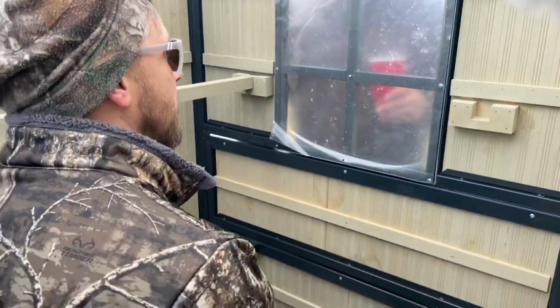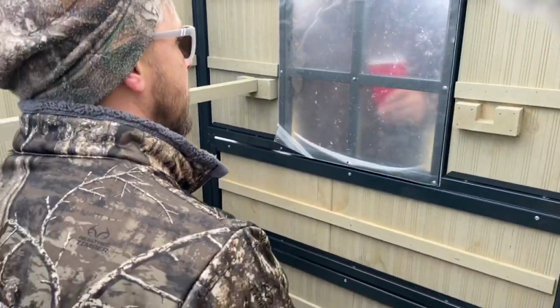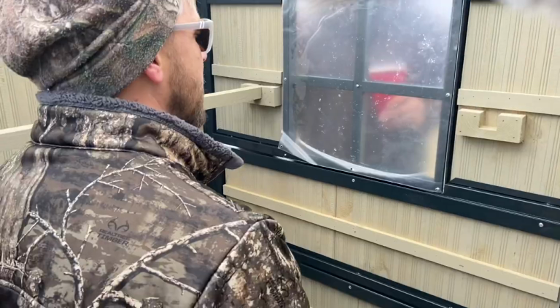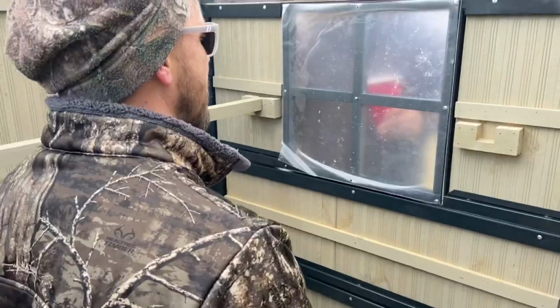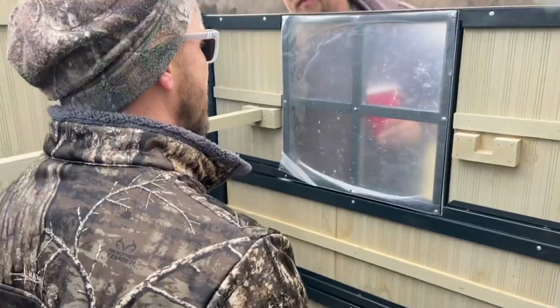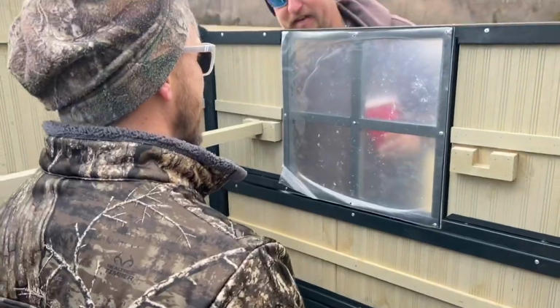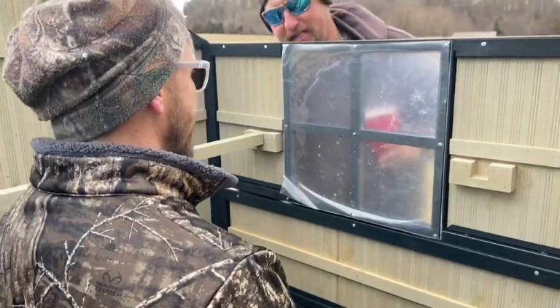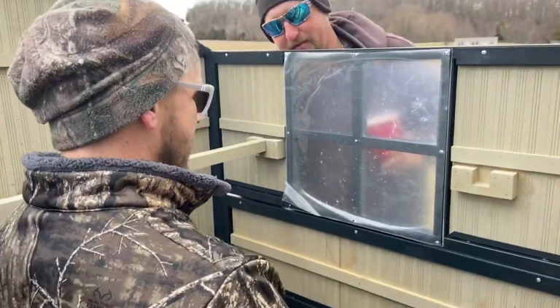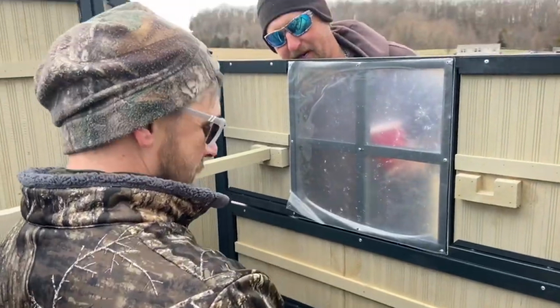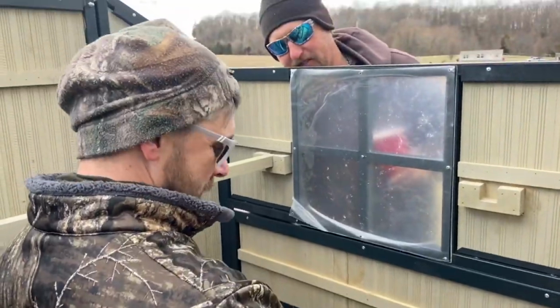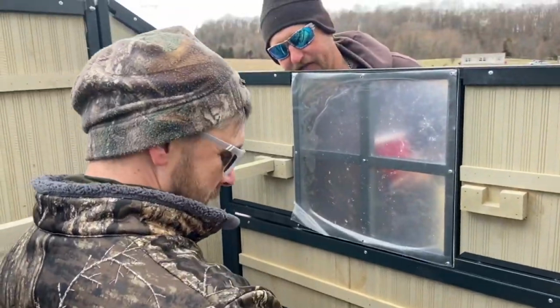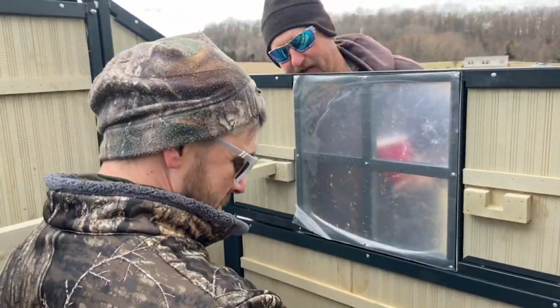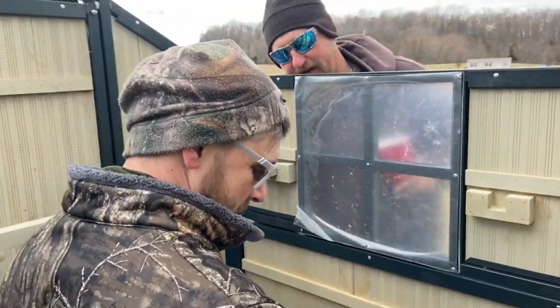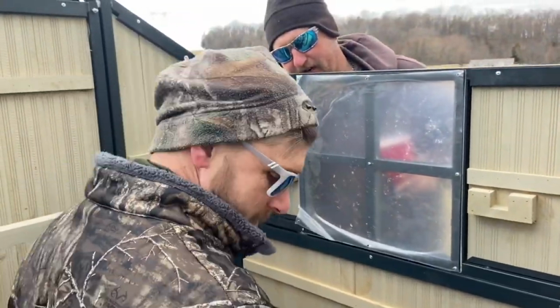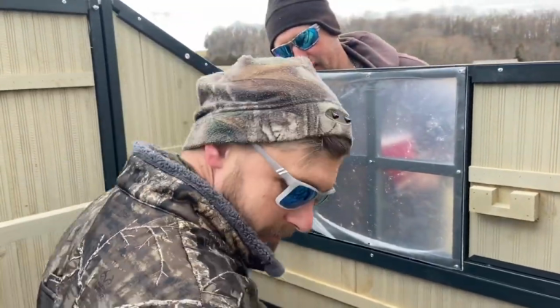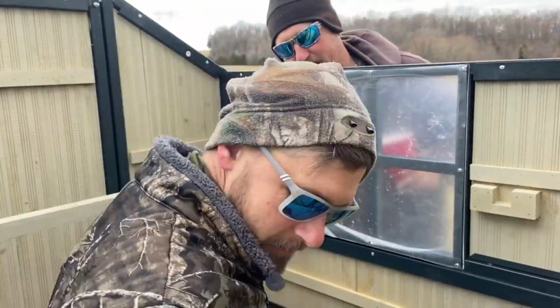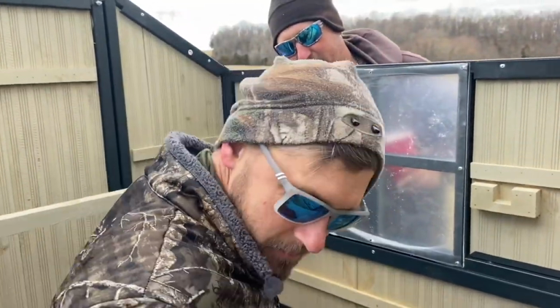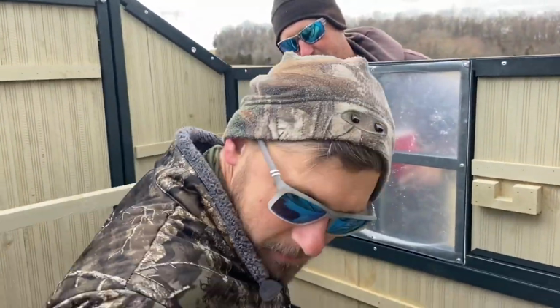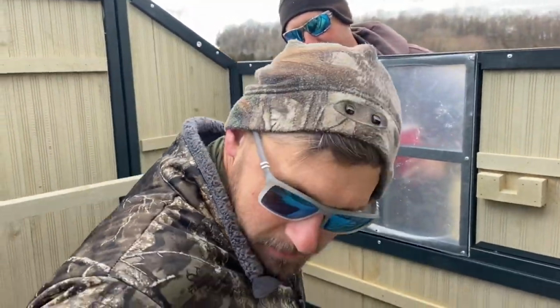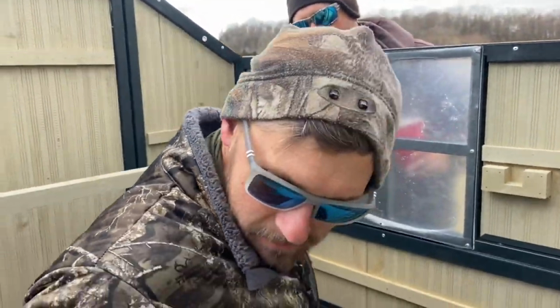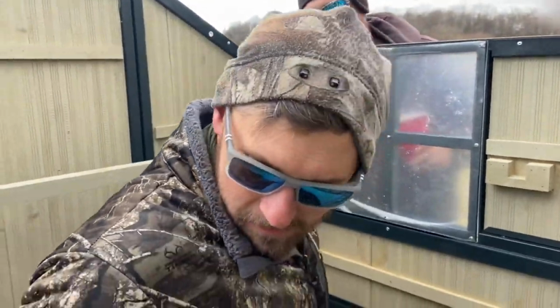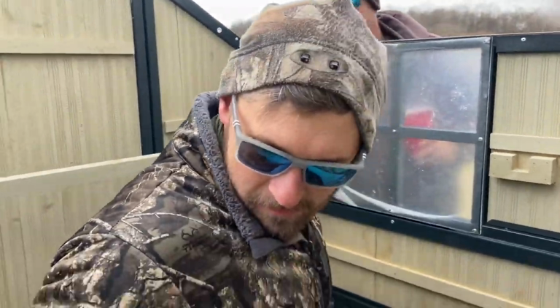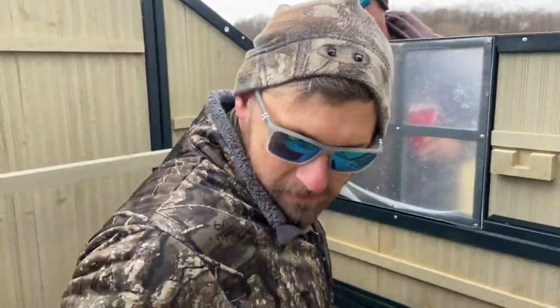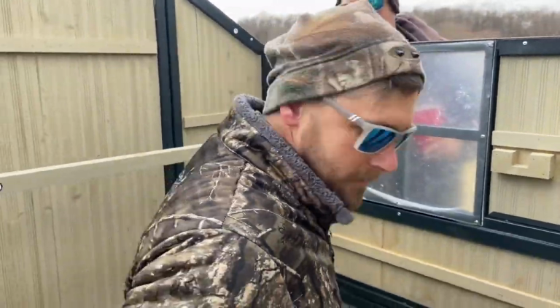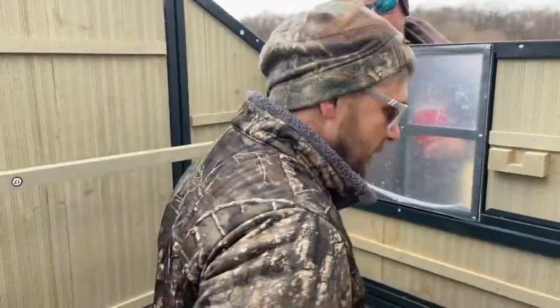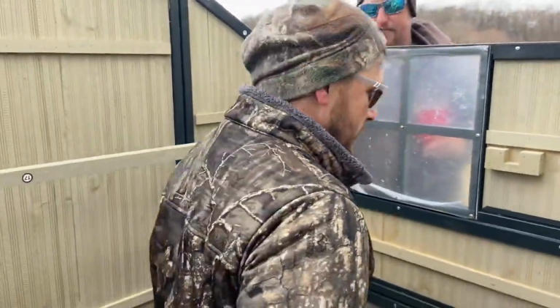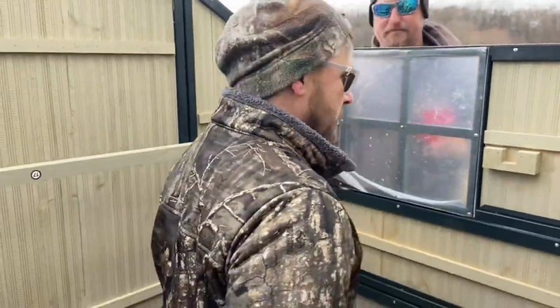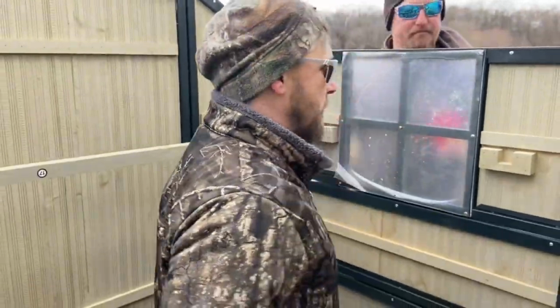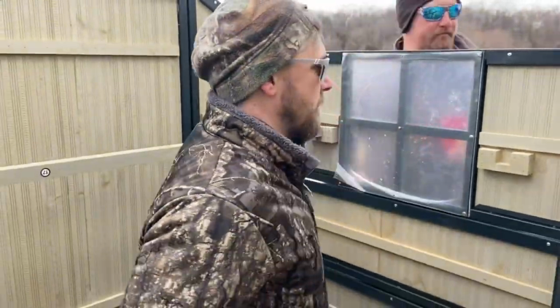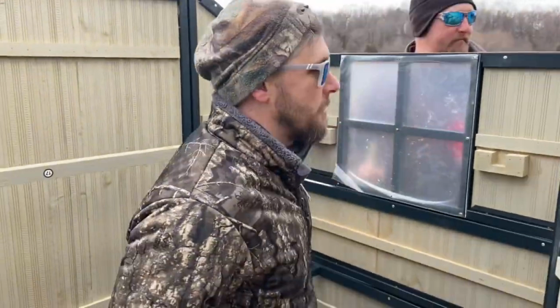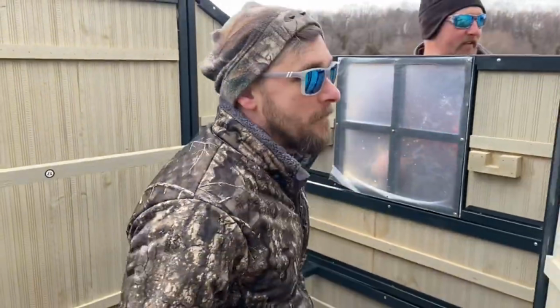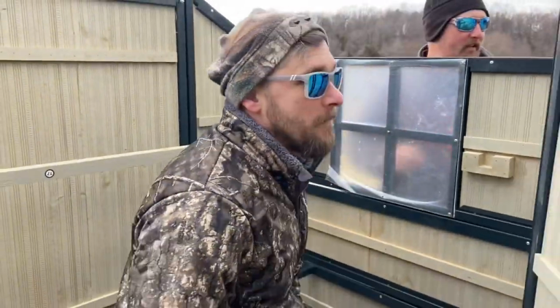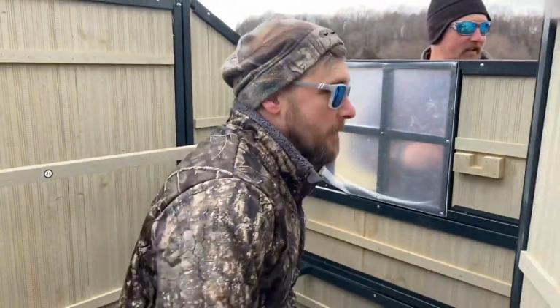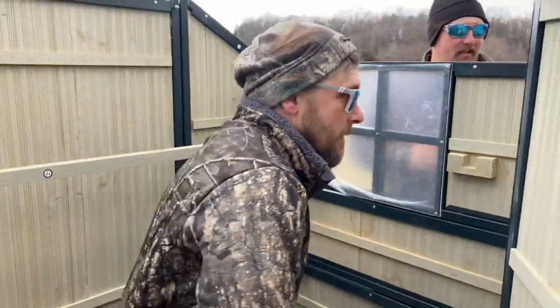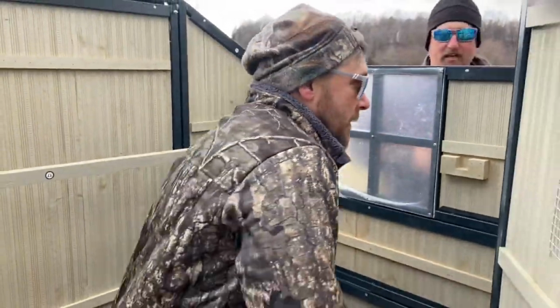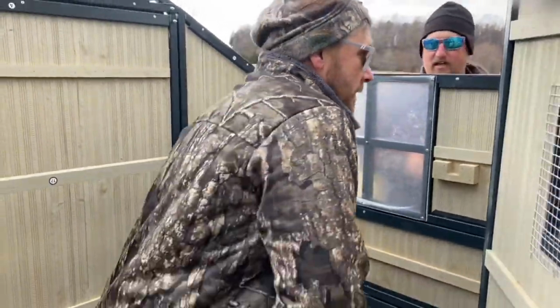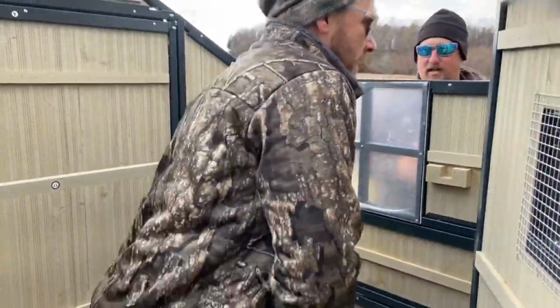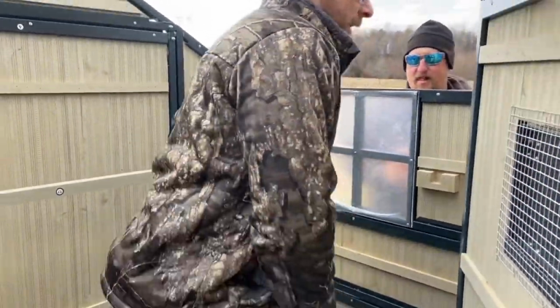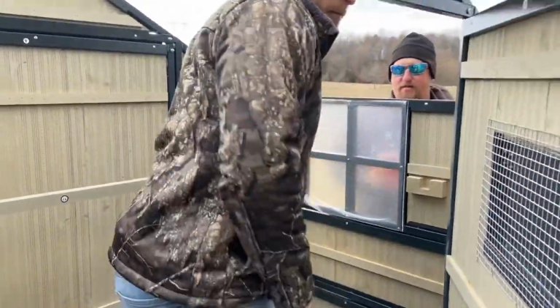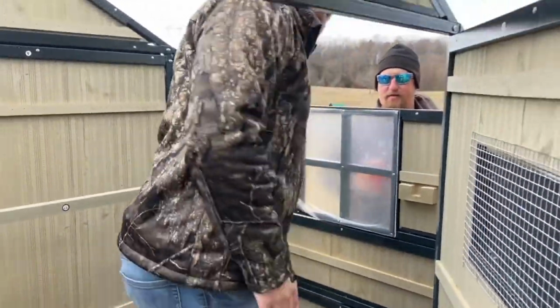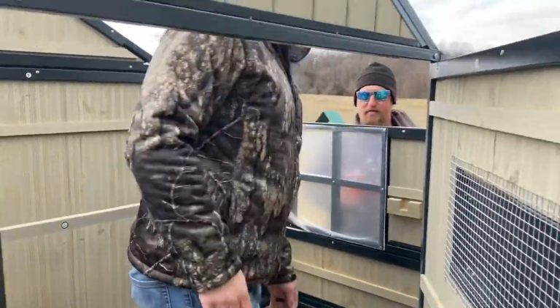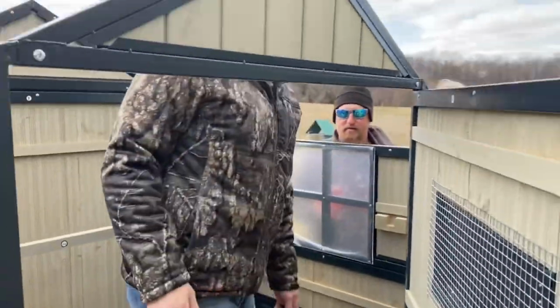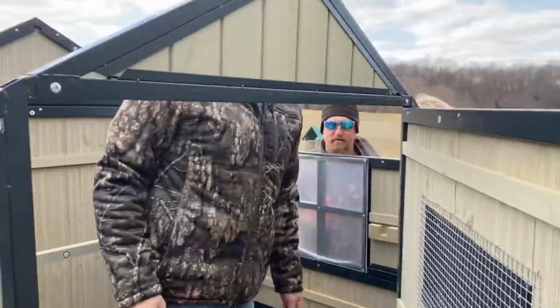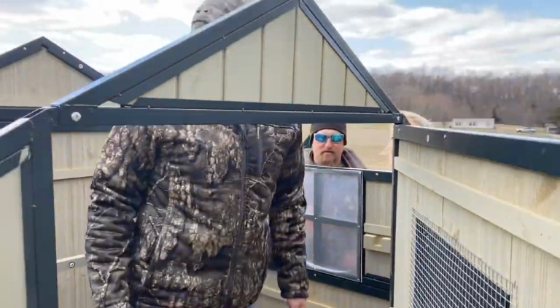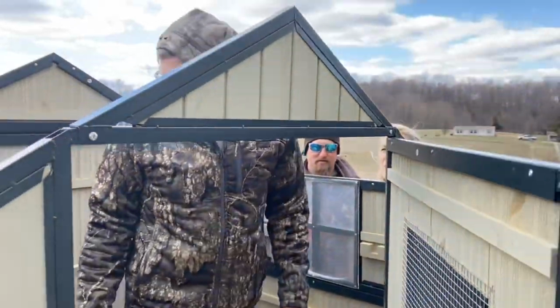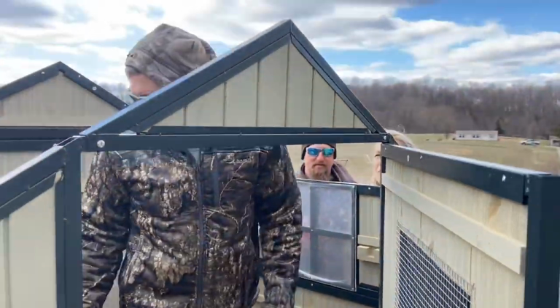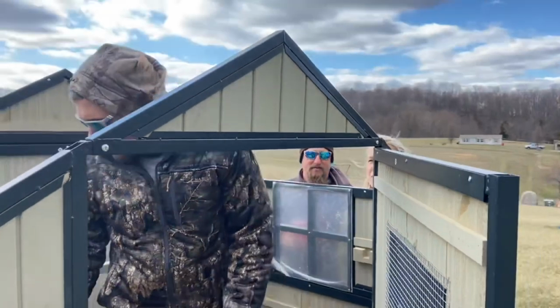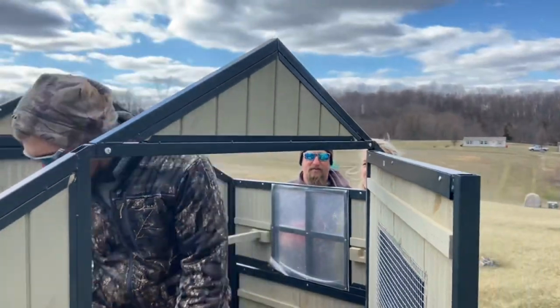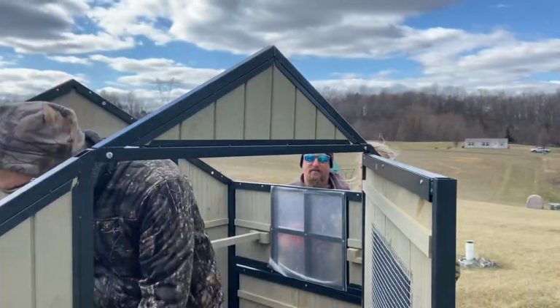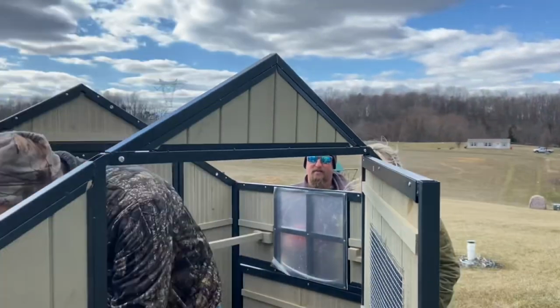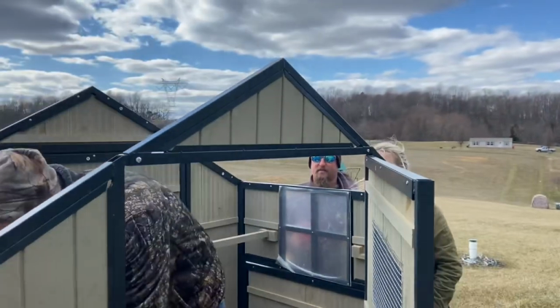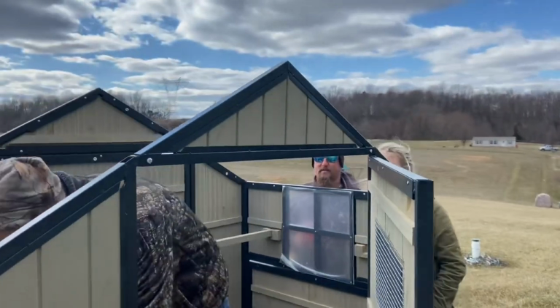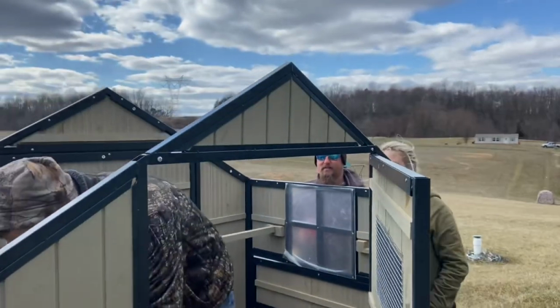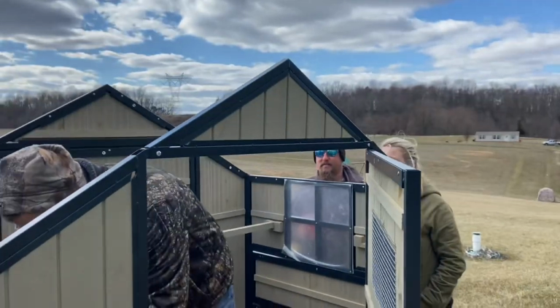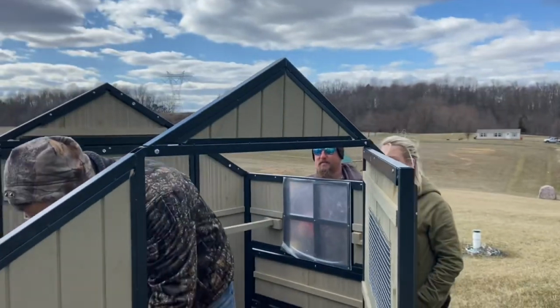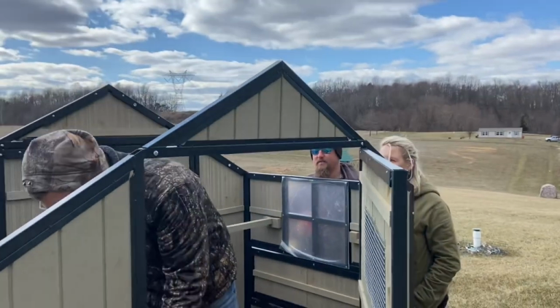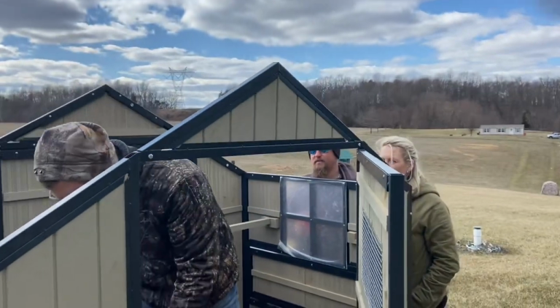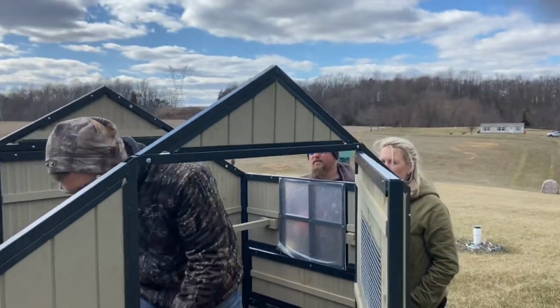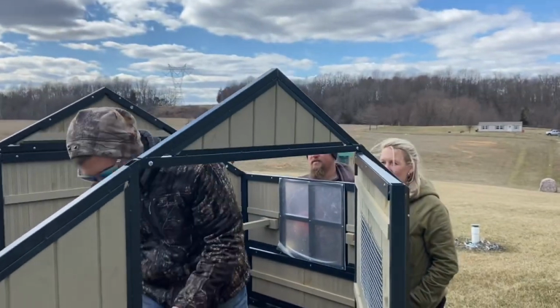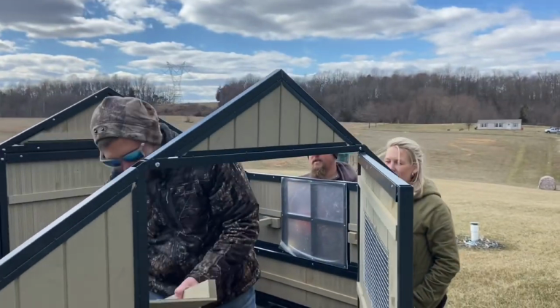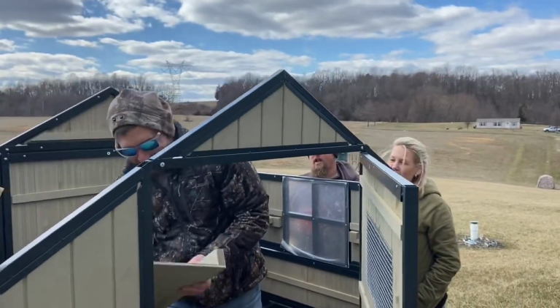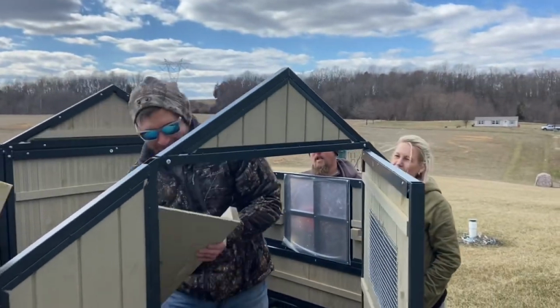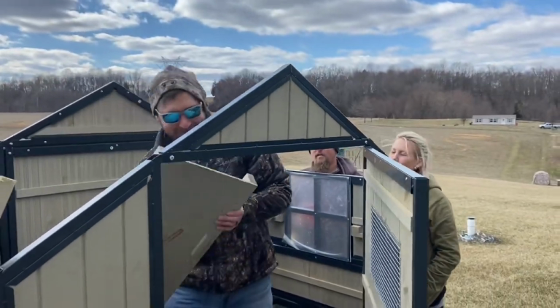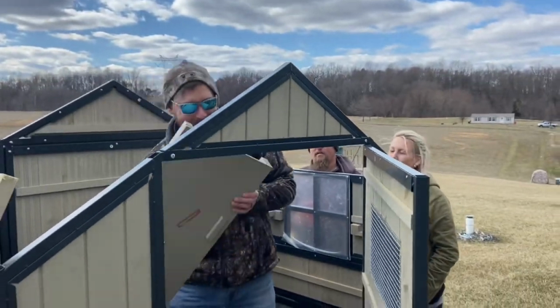Move the nesting box over here now. What's that? Tim the Tool Man Taylor...